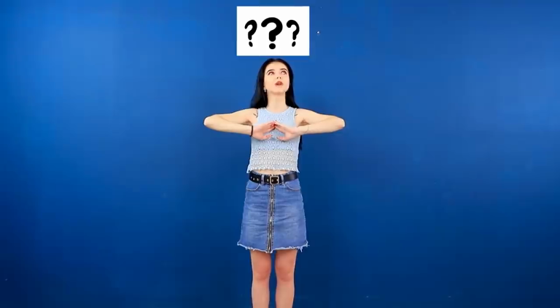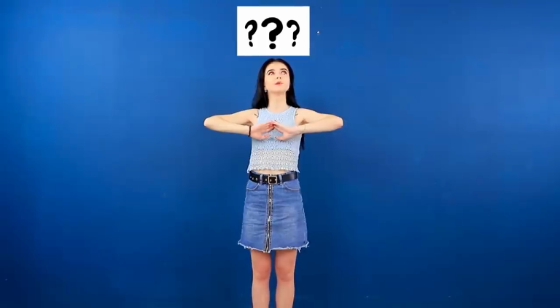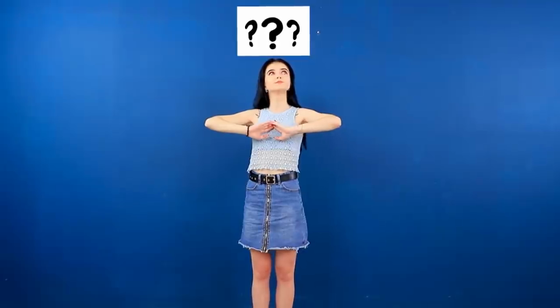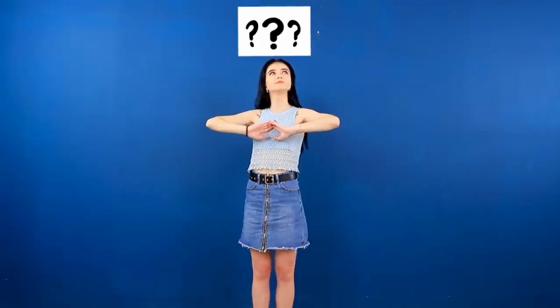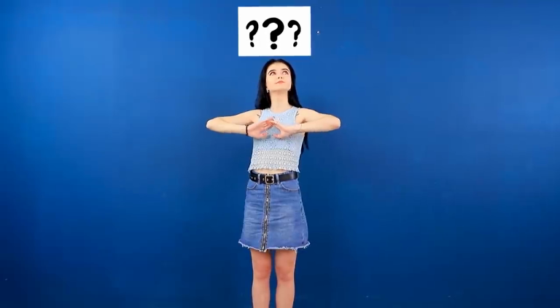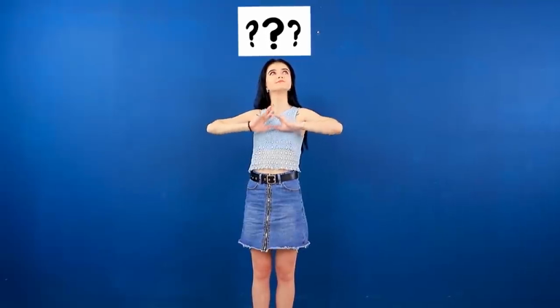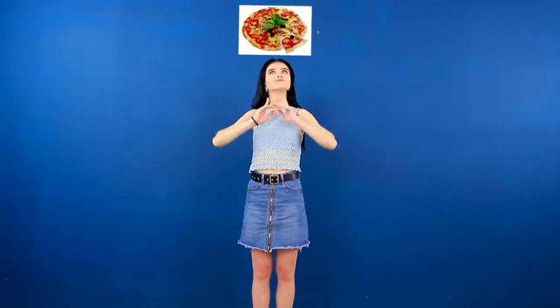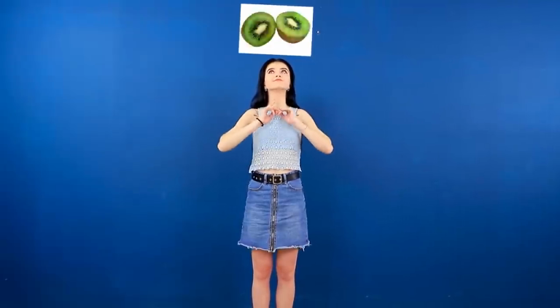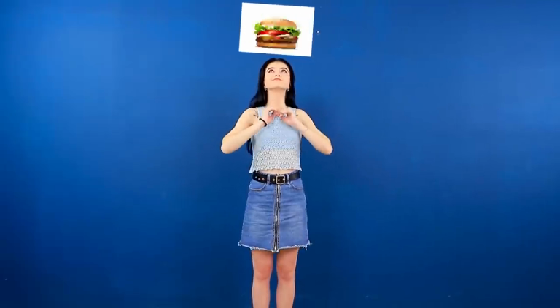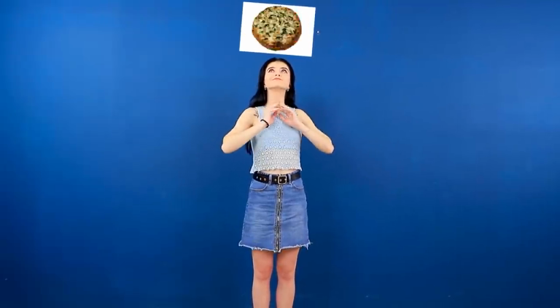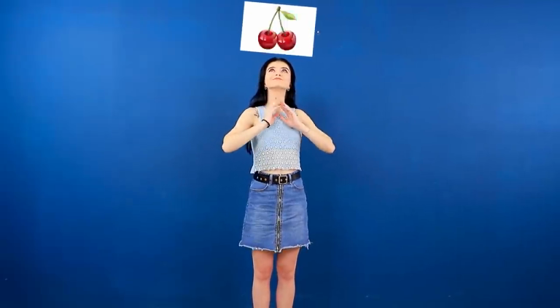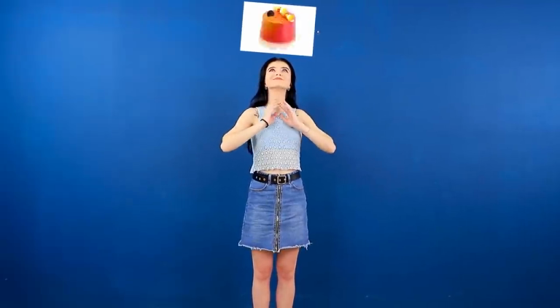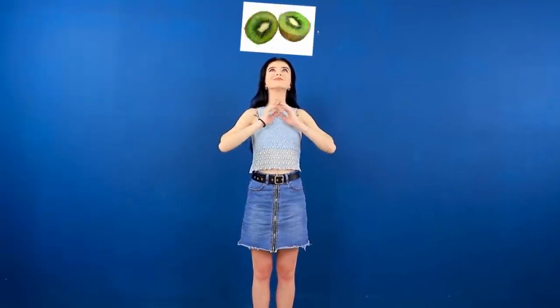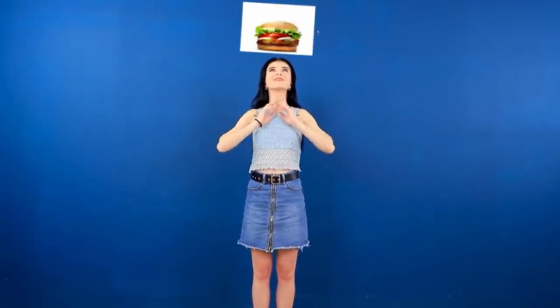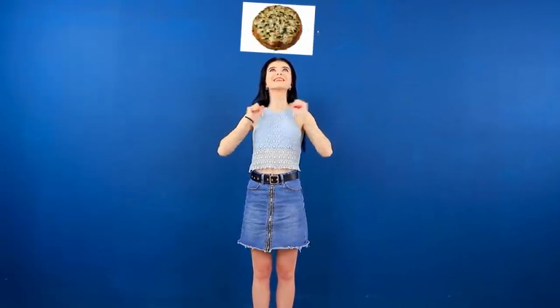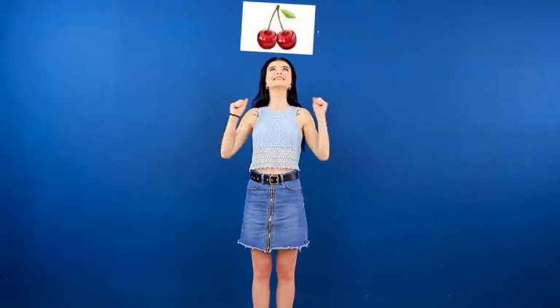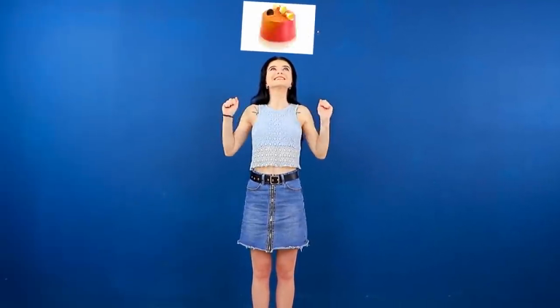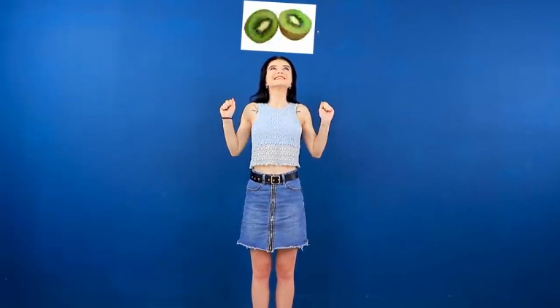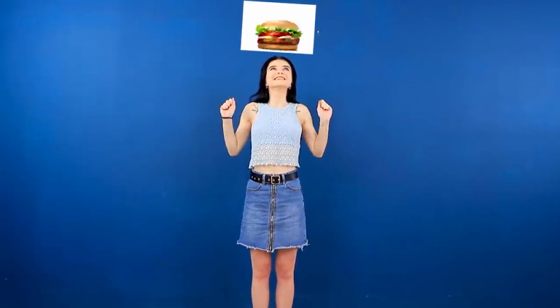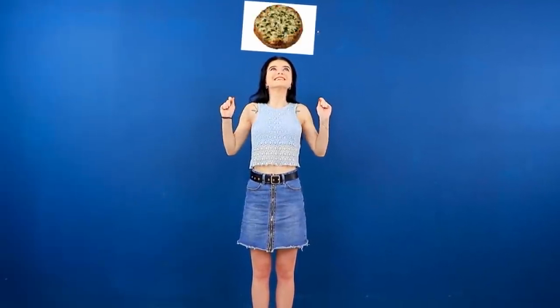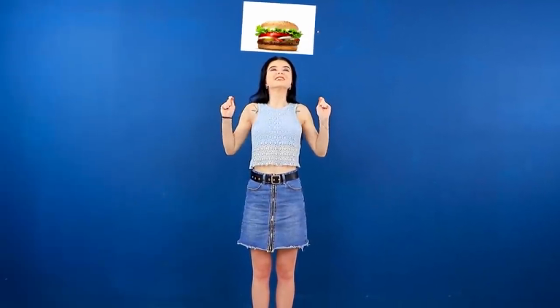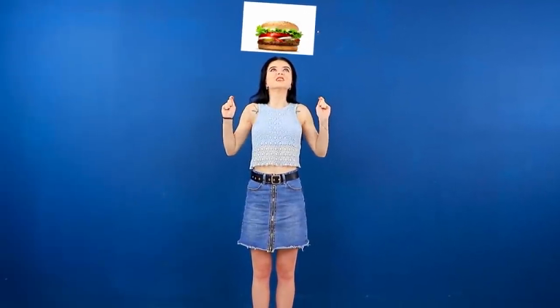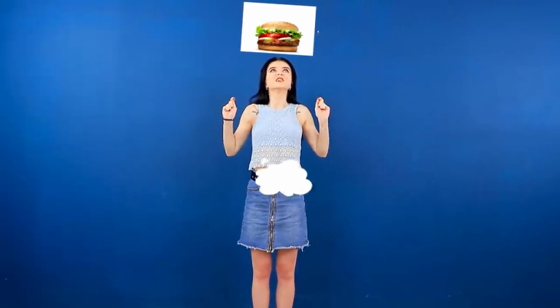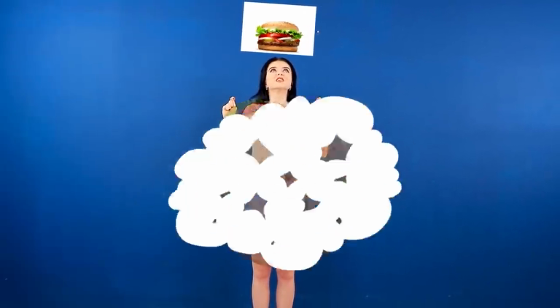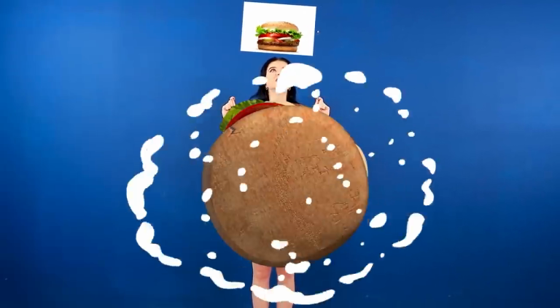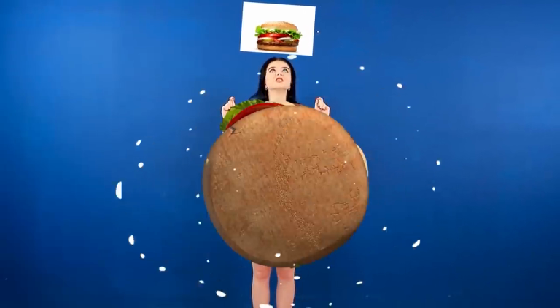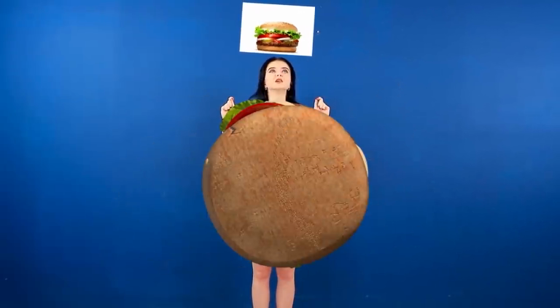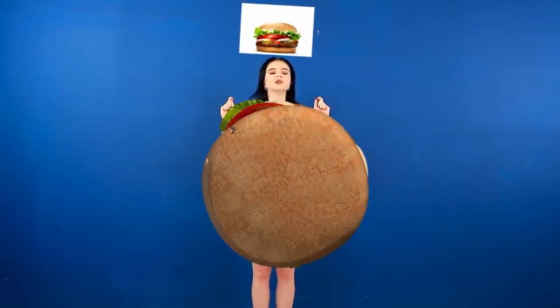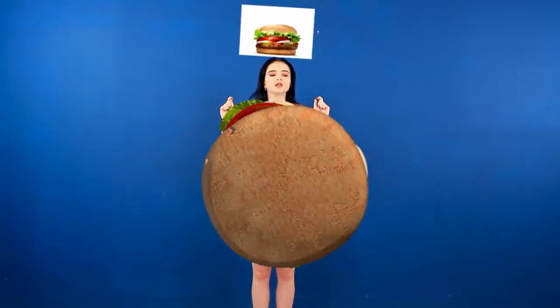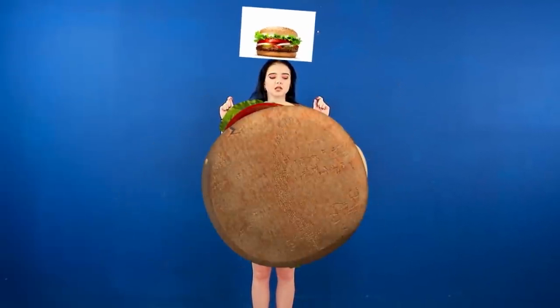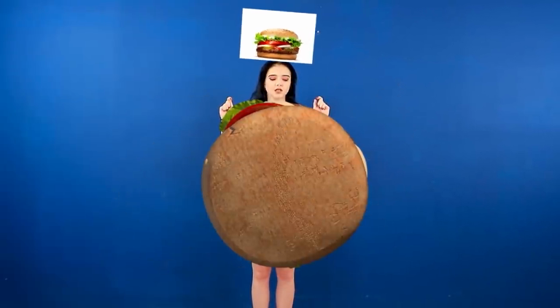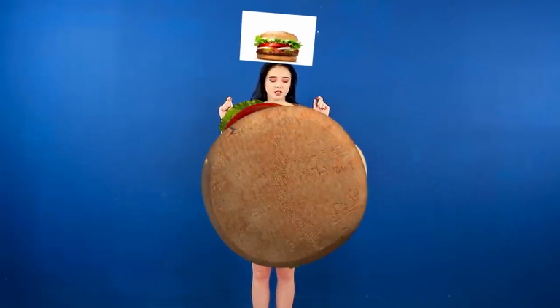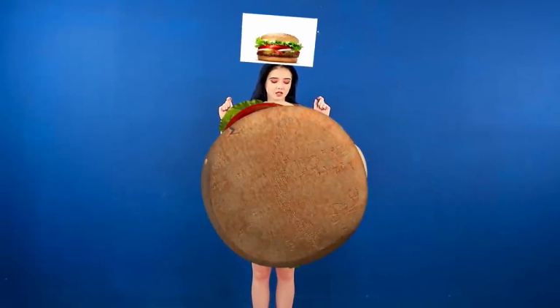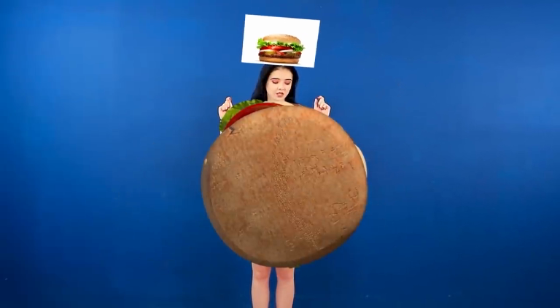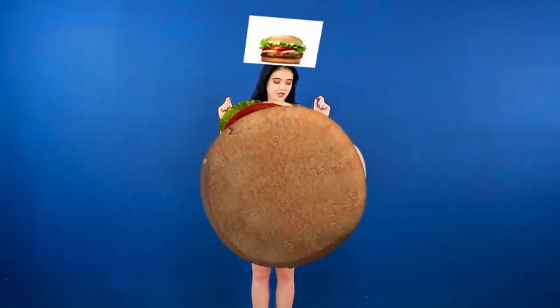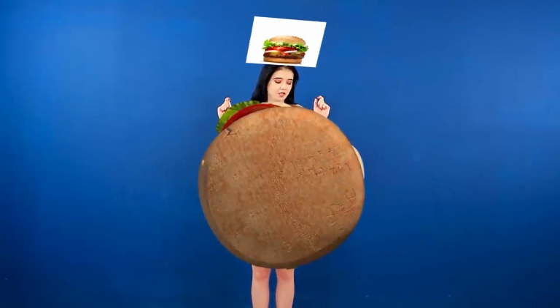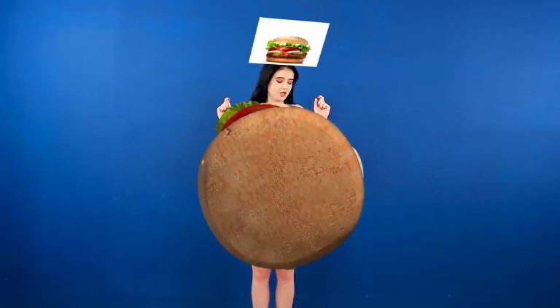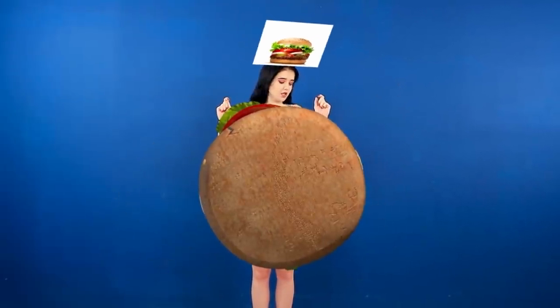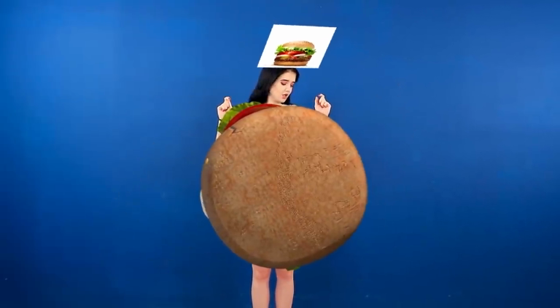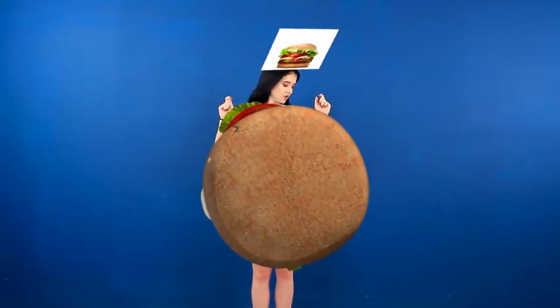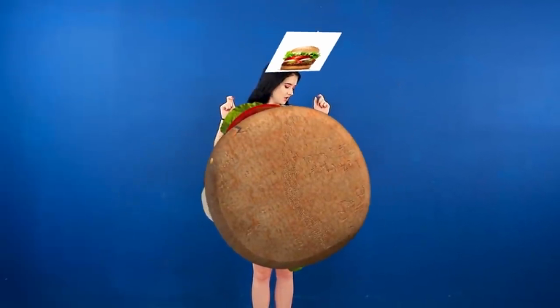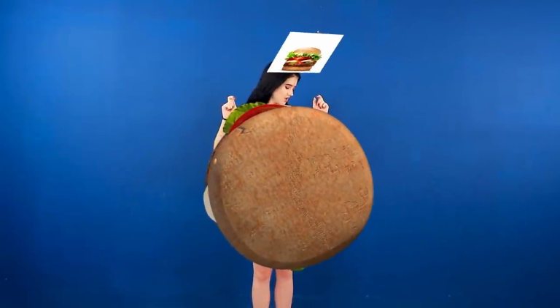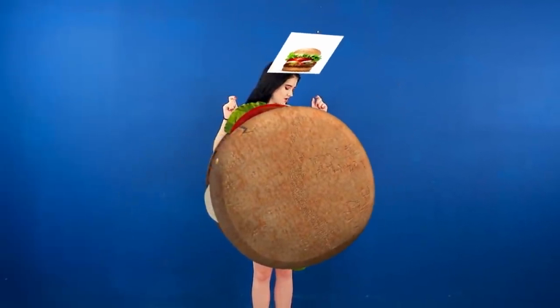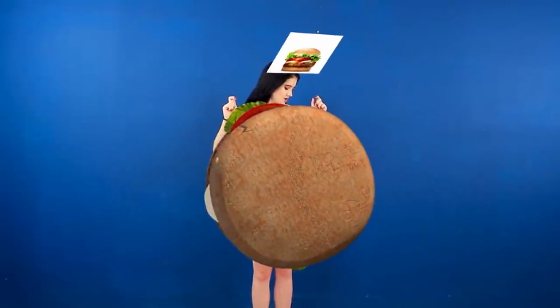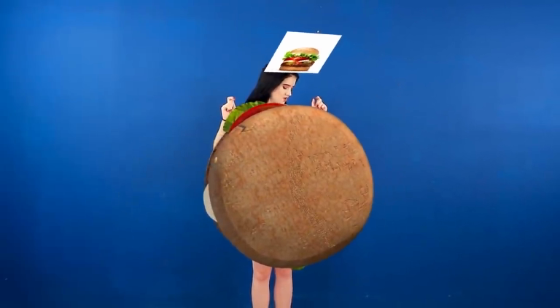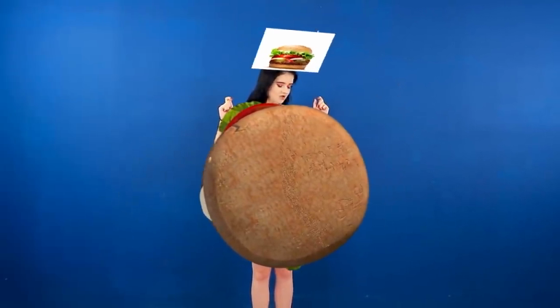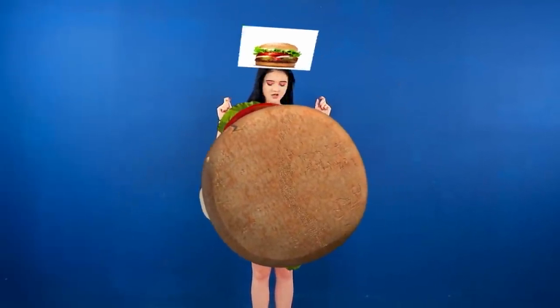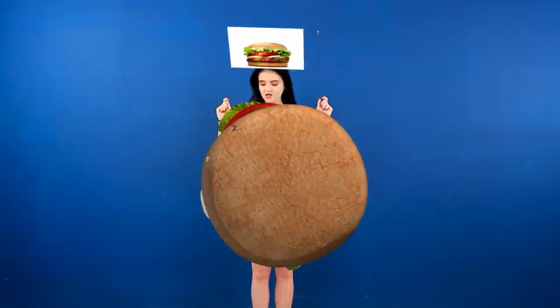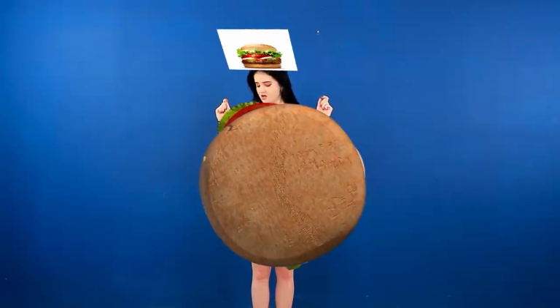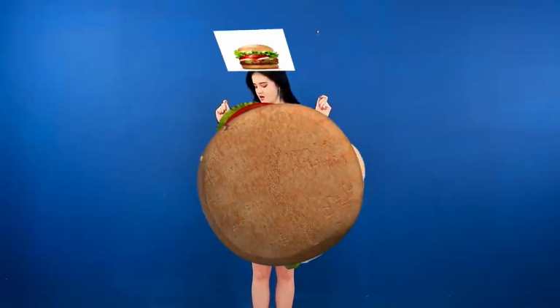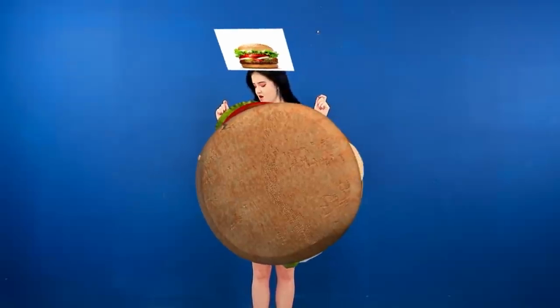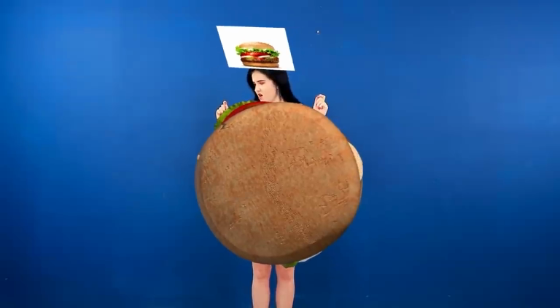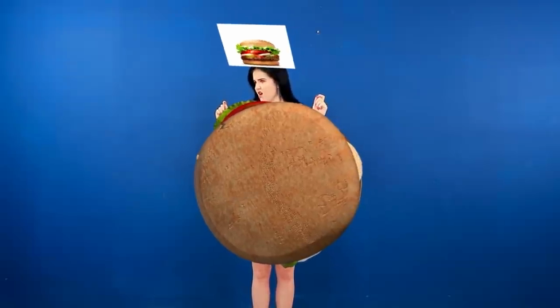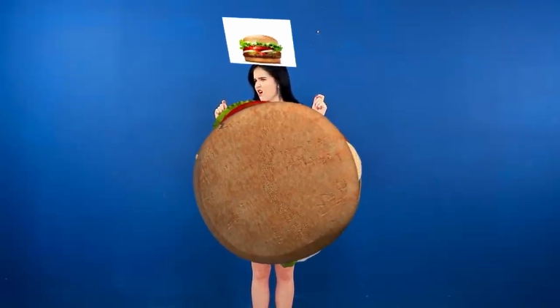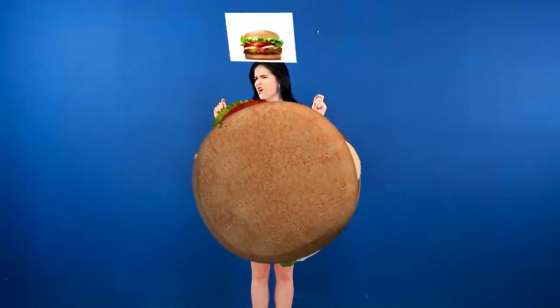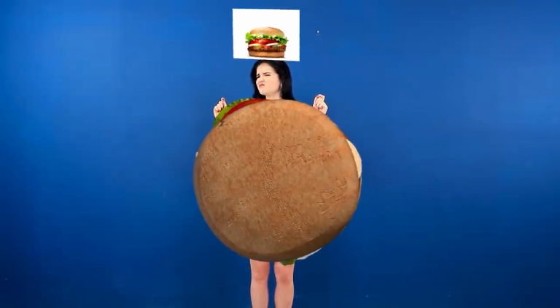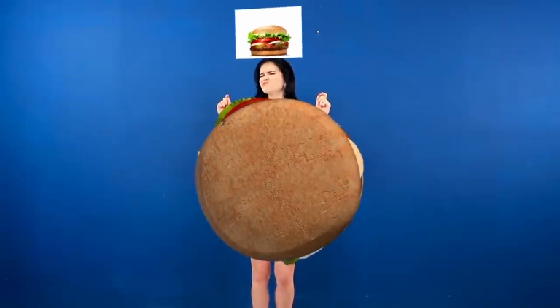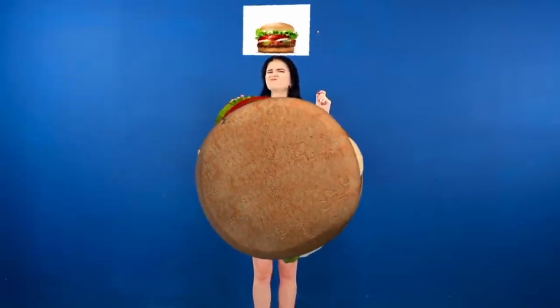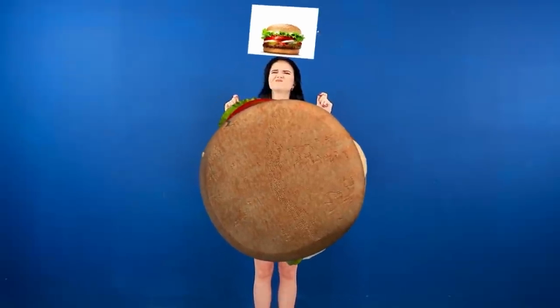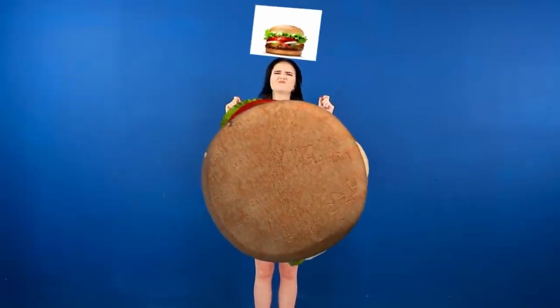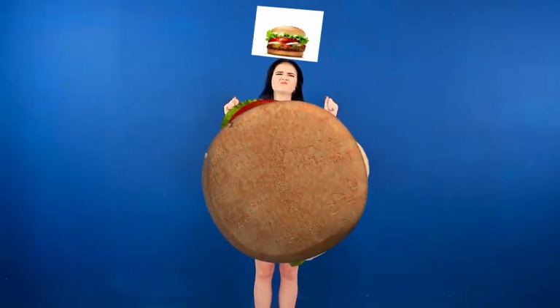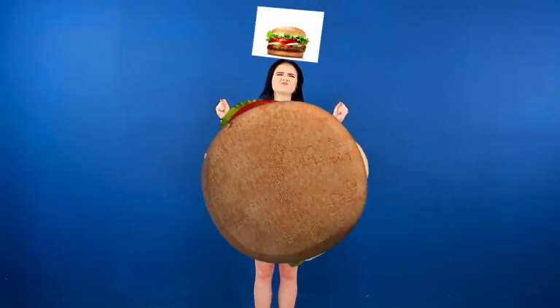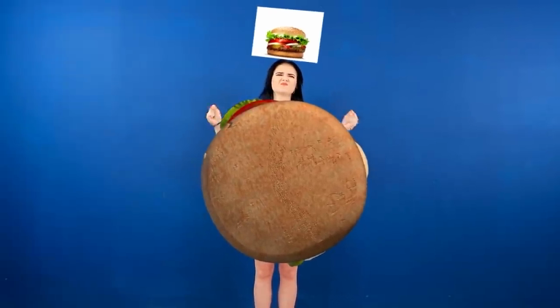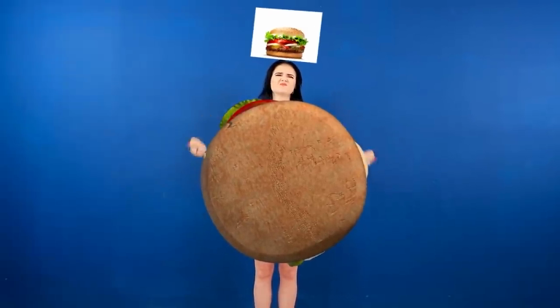Wow! A new filter! Which one is mine? A burger? Oh, no! I'll have to go on a diet!